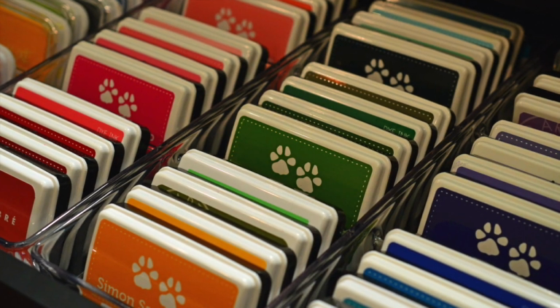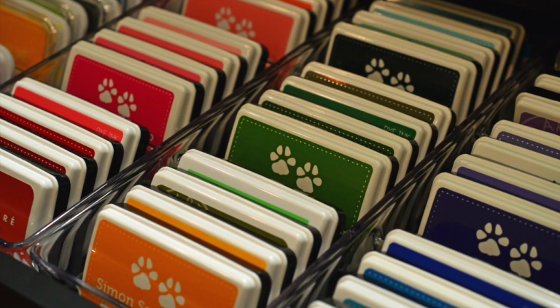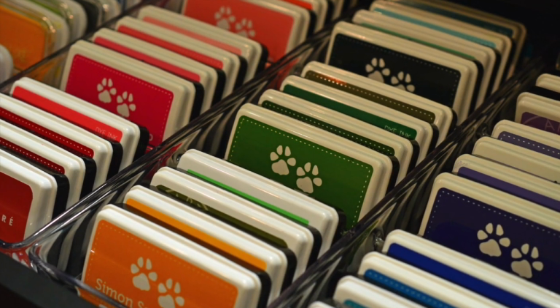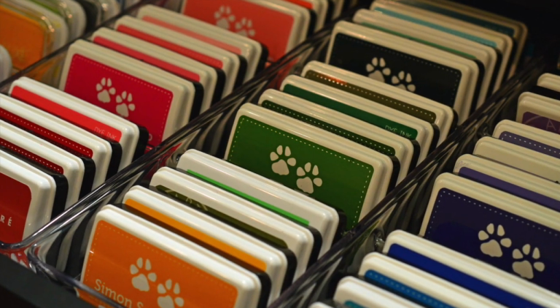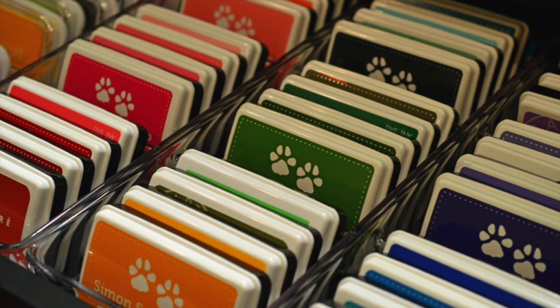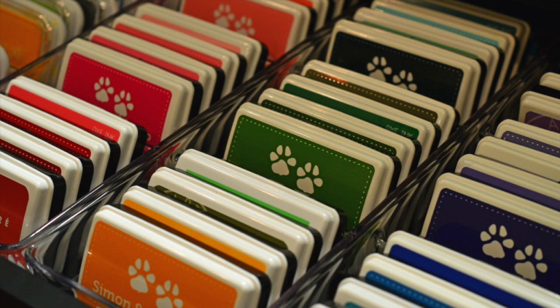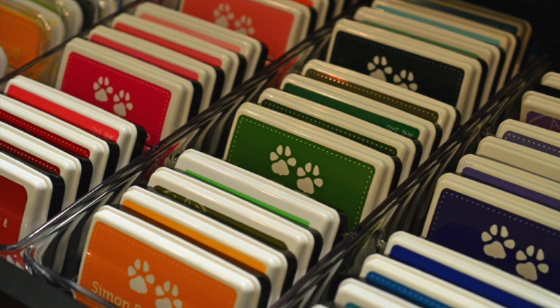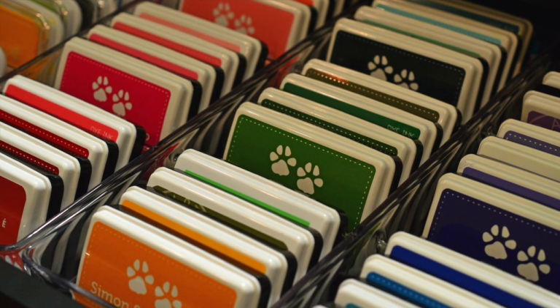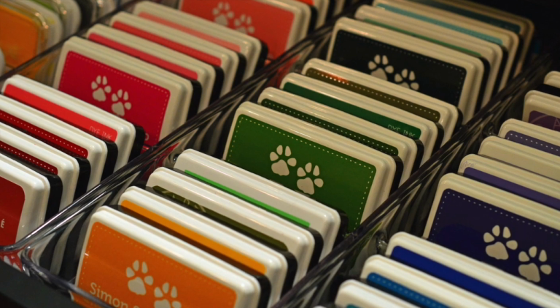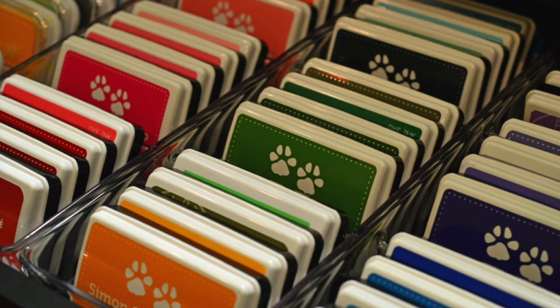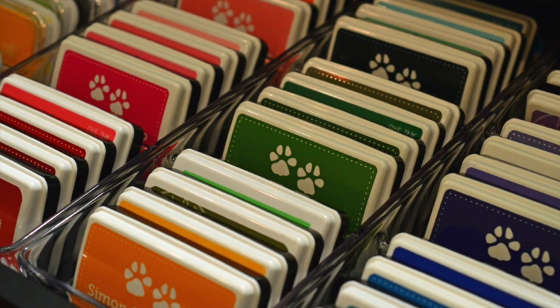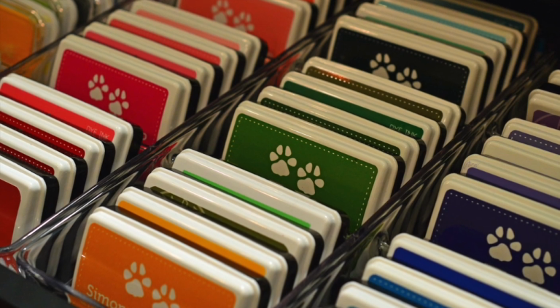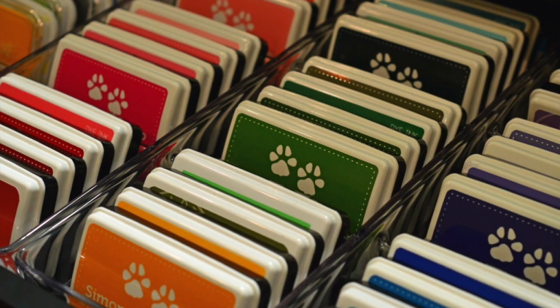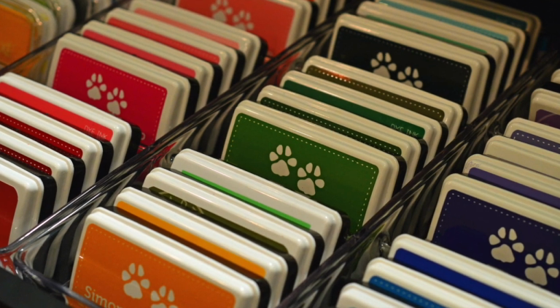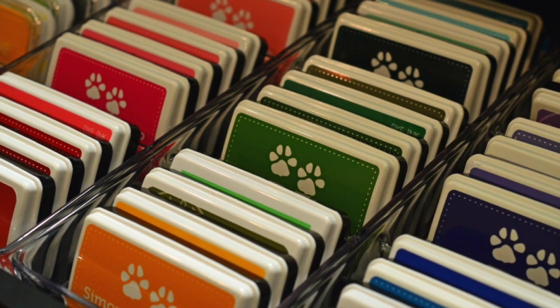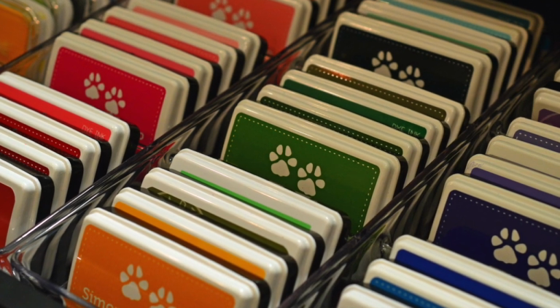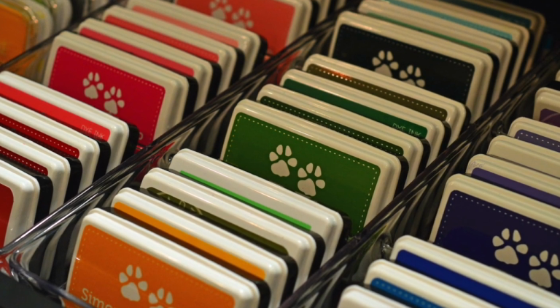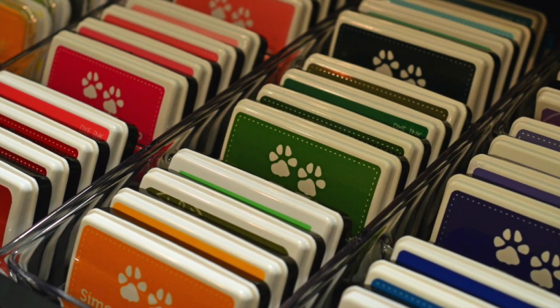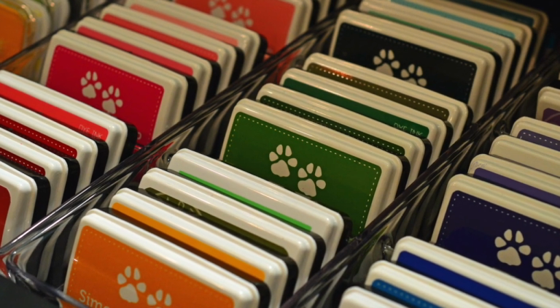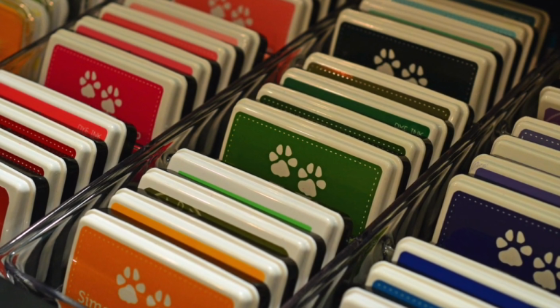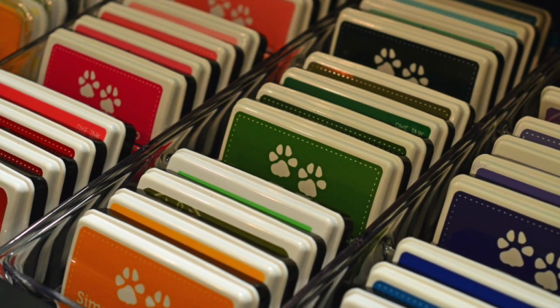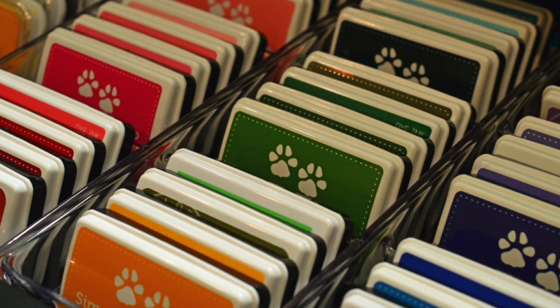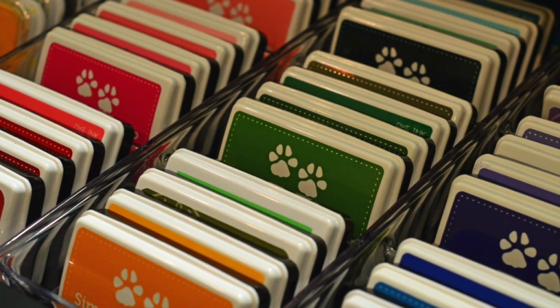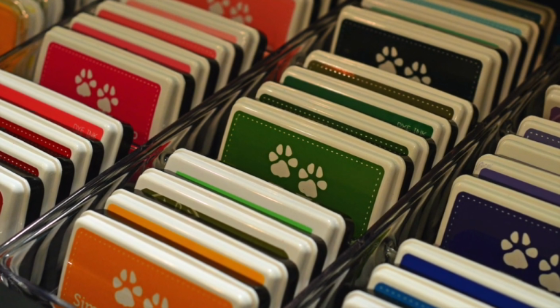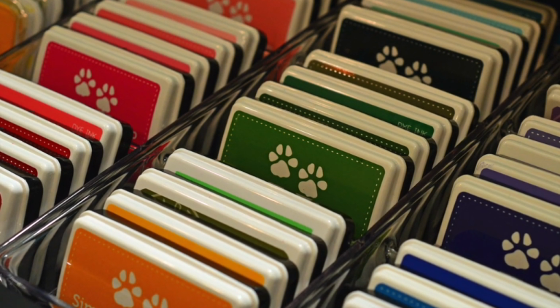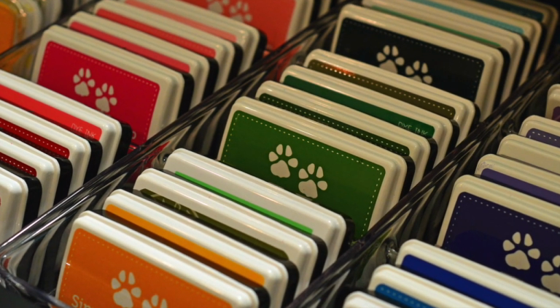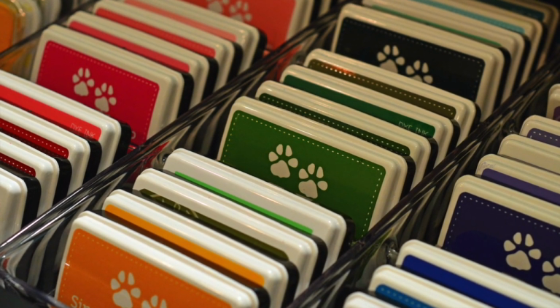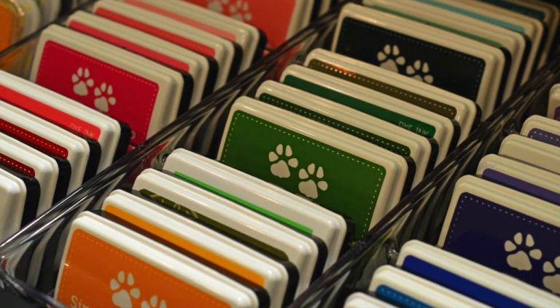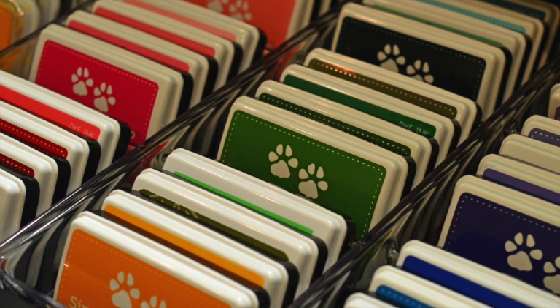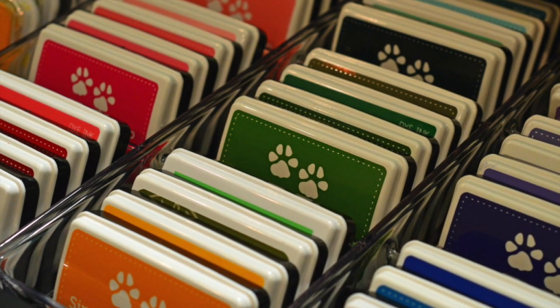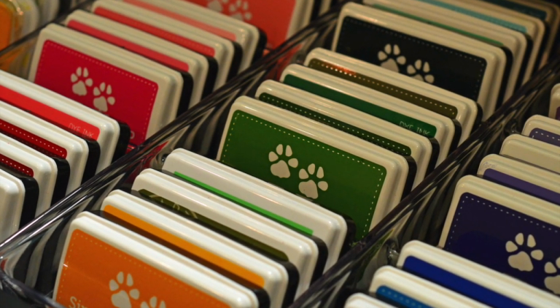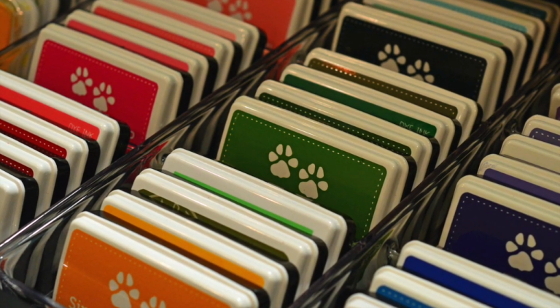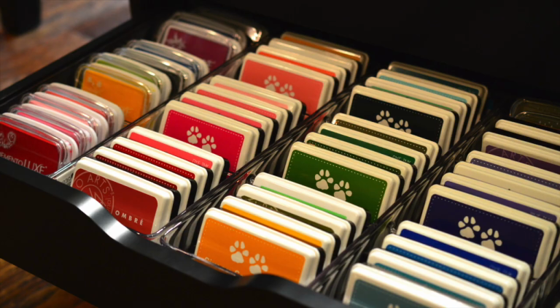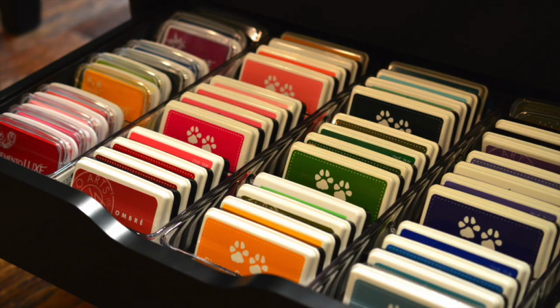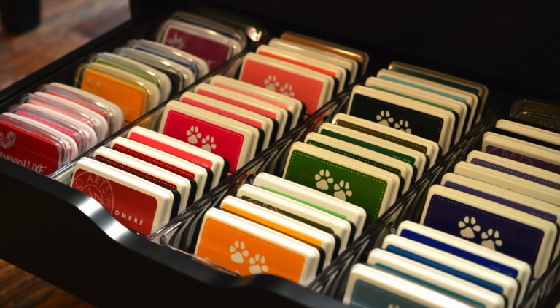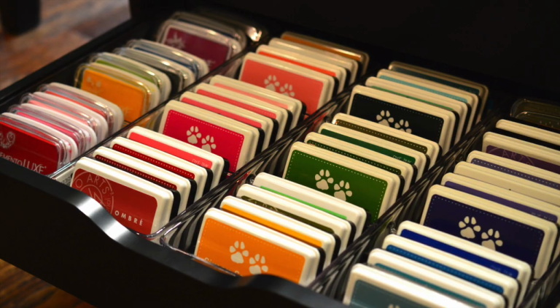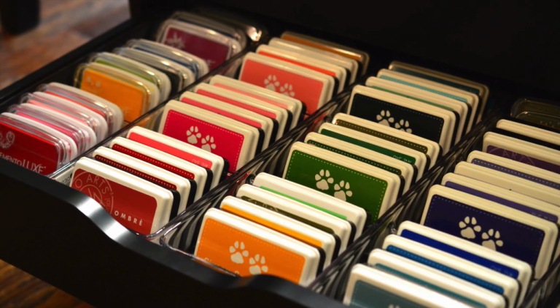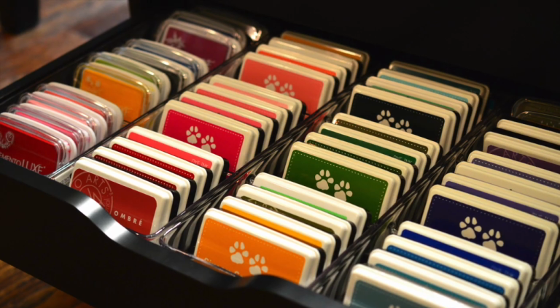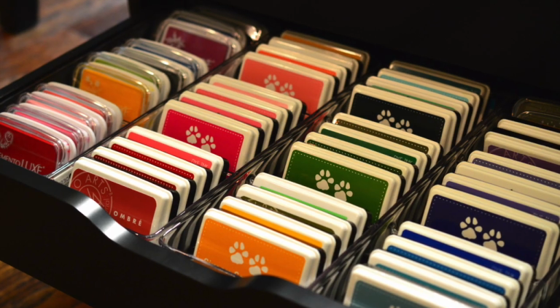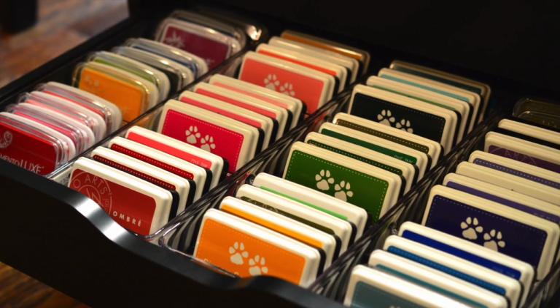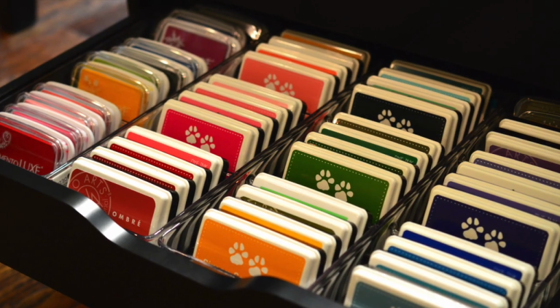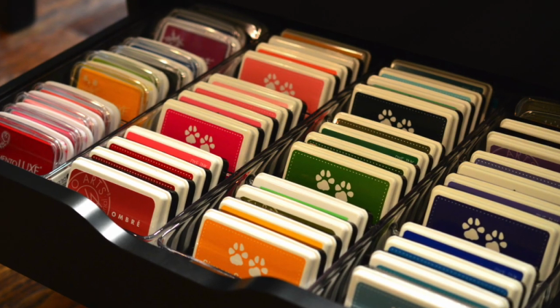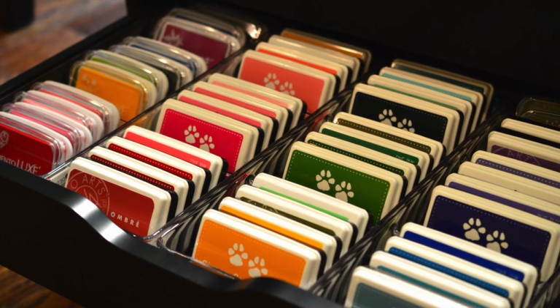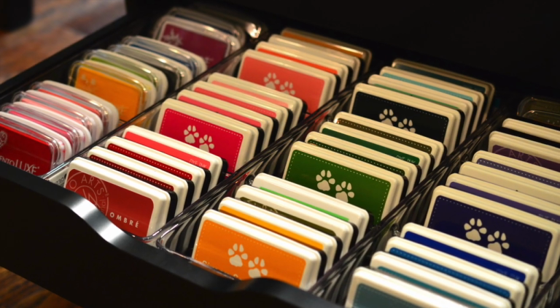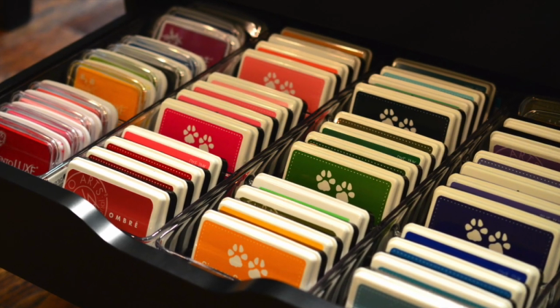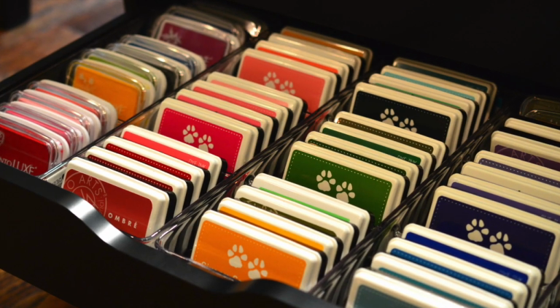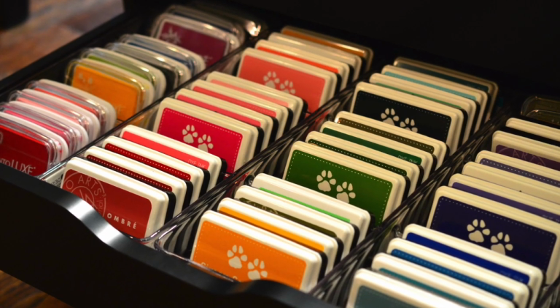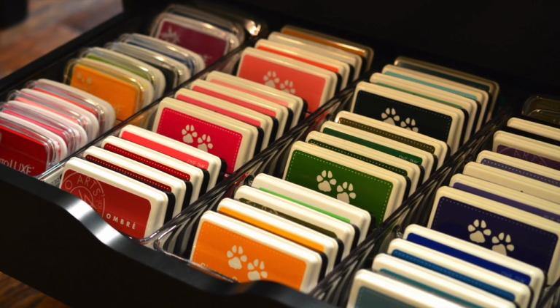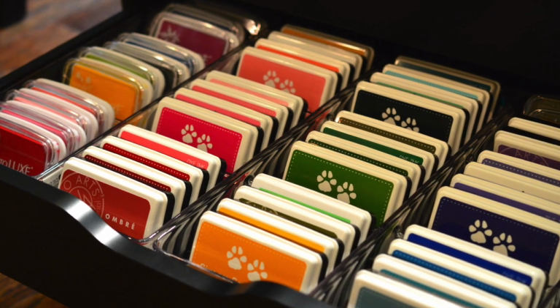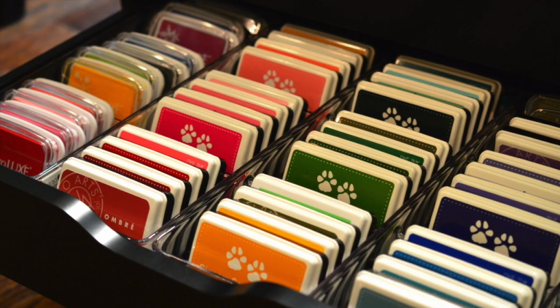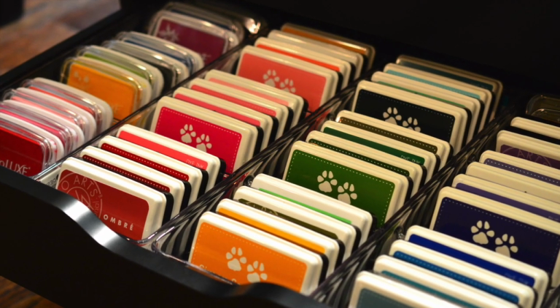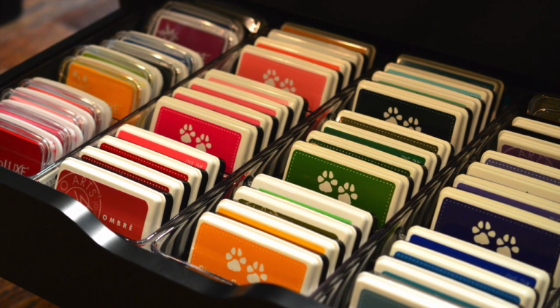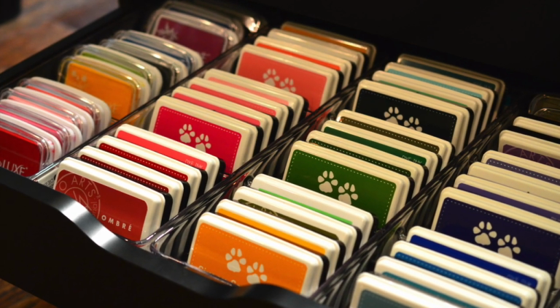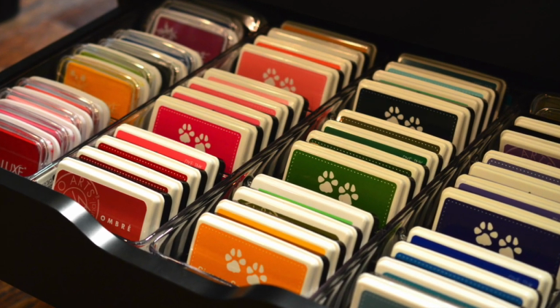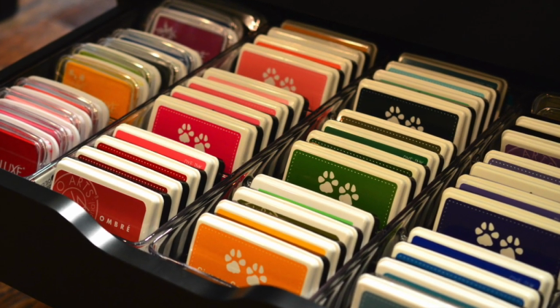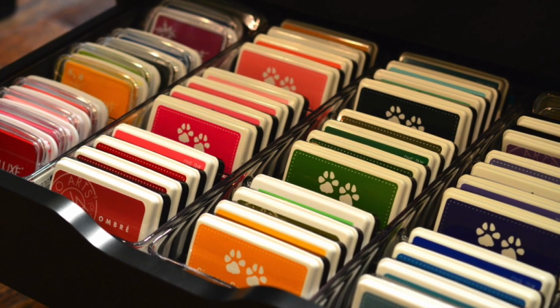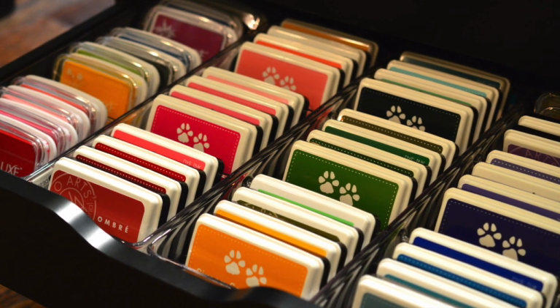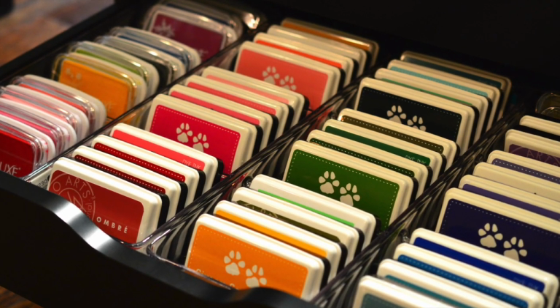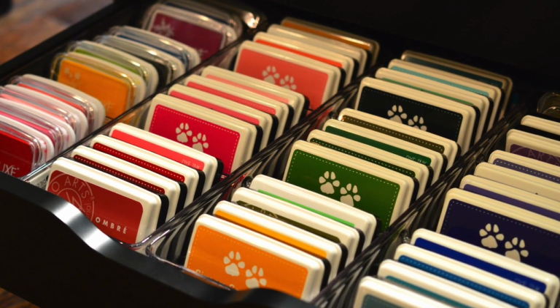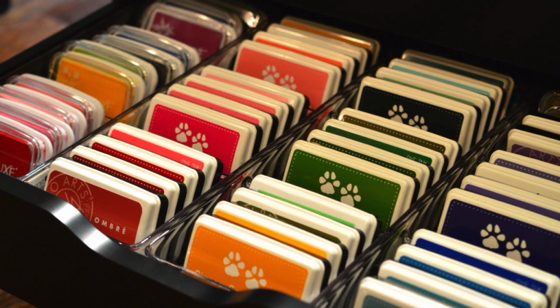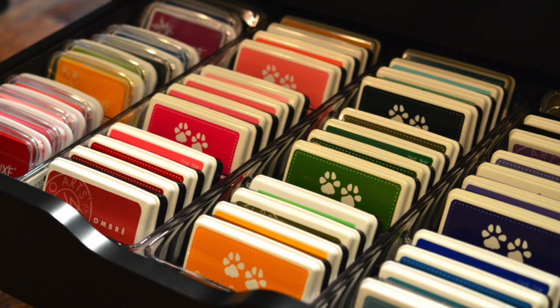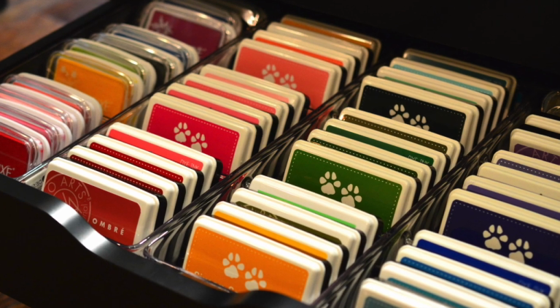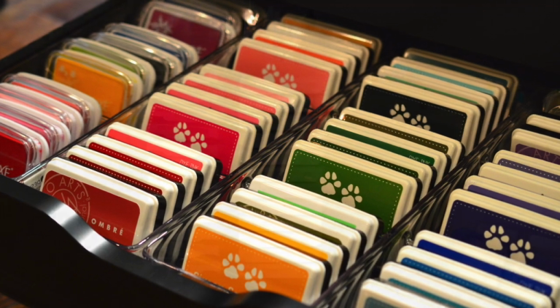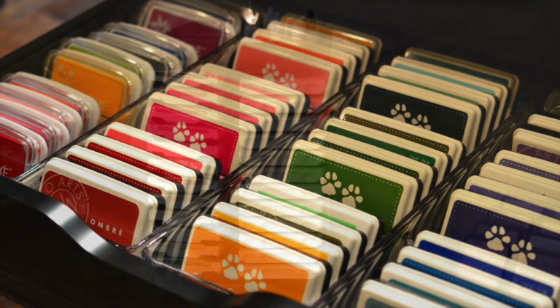My main issue with ink storage is that I really didn't want to label the sides of the ink pads. I just thought that was too much work.